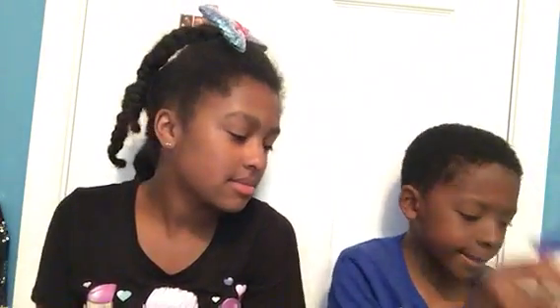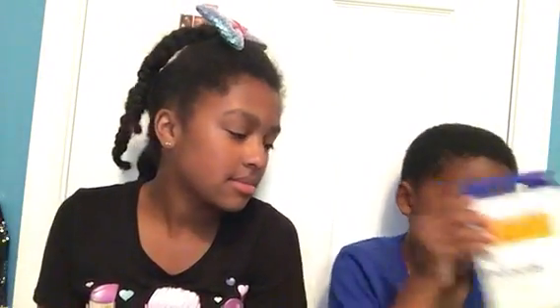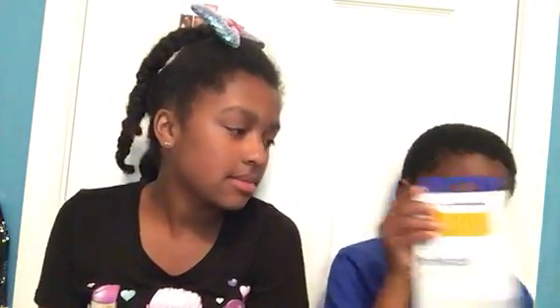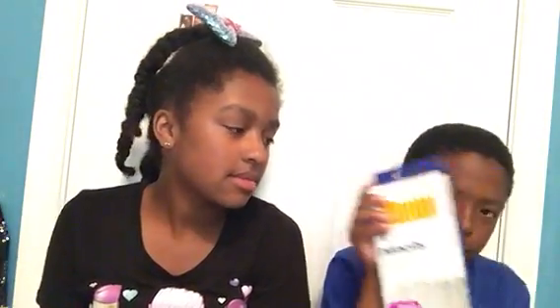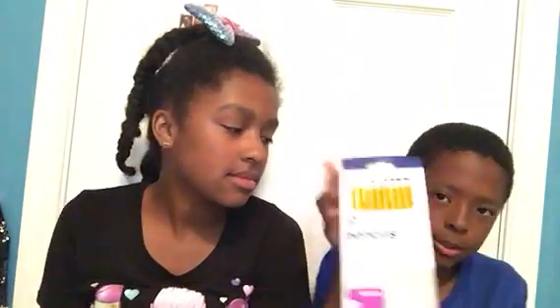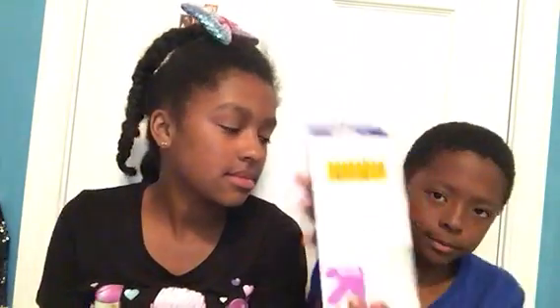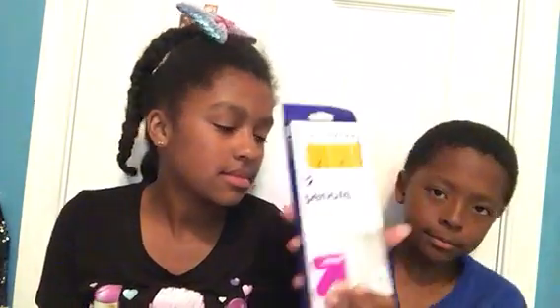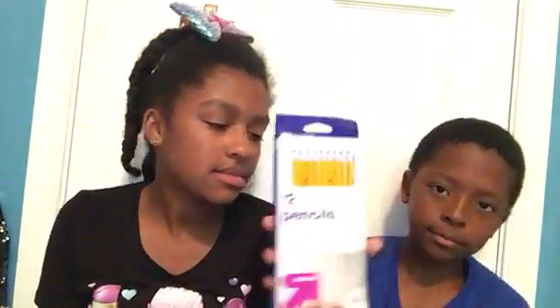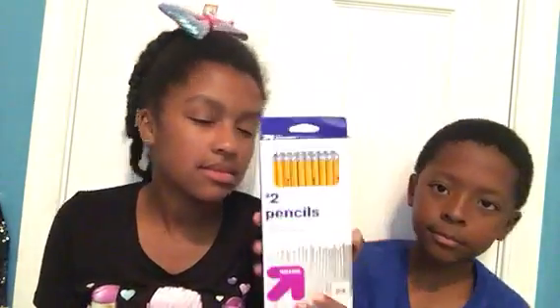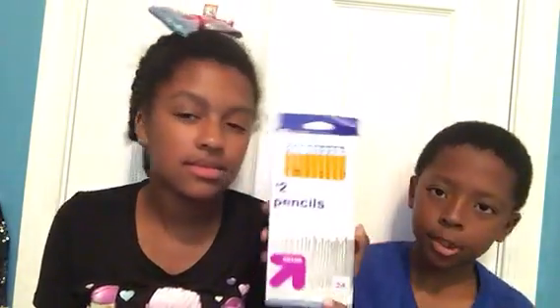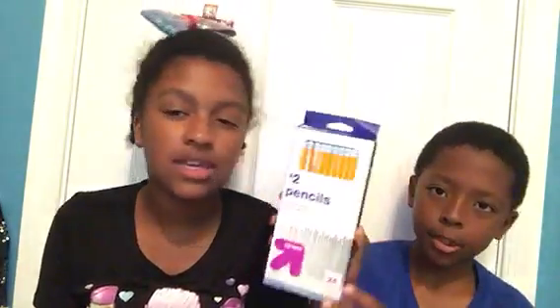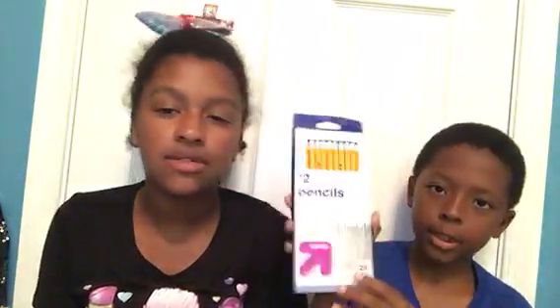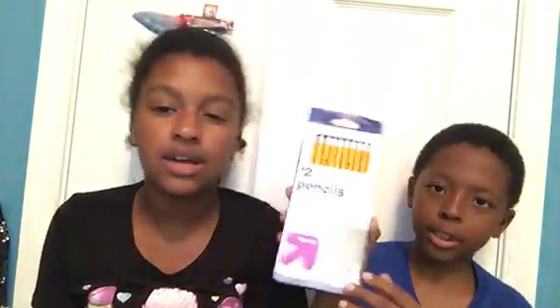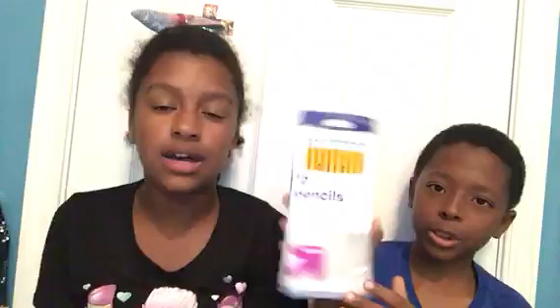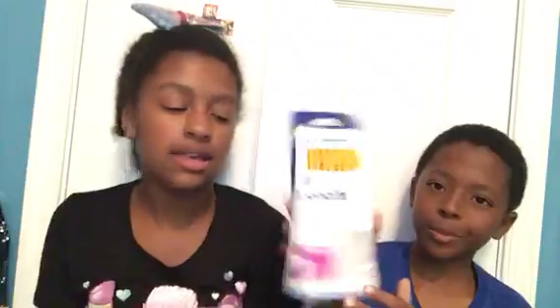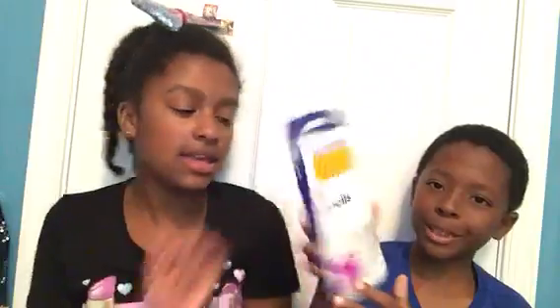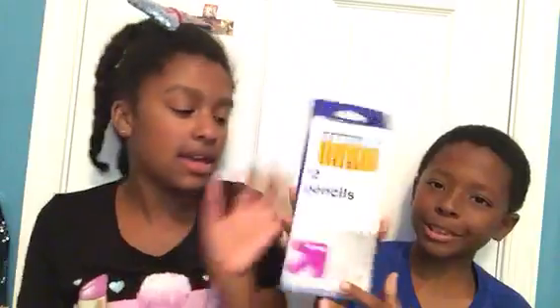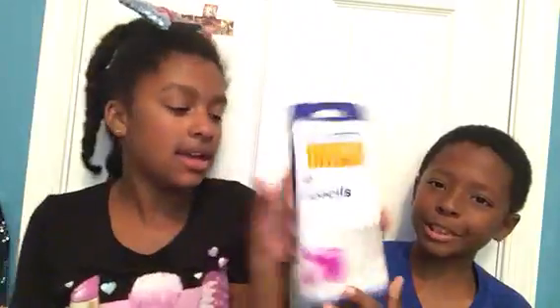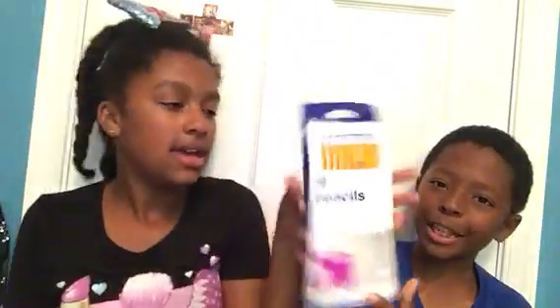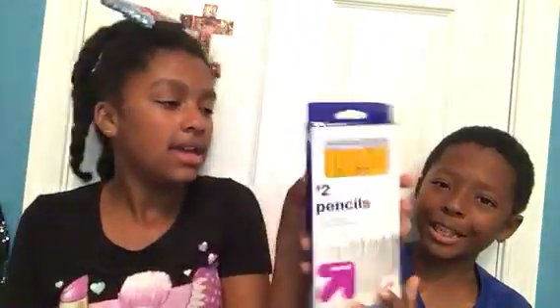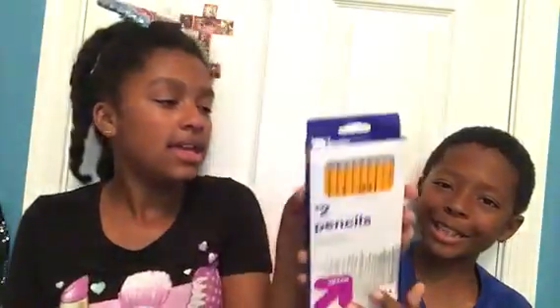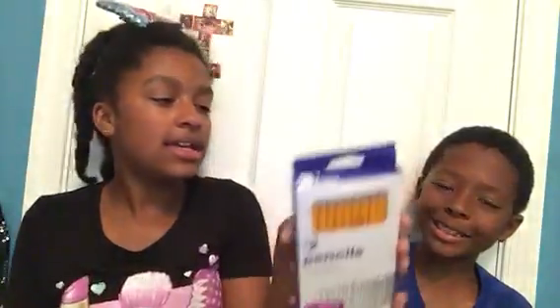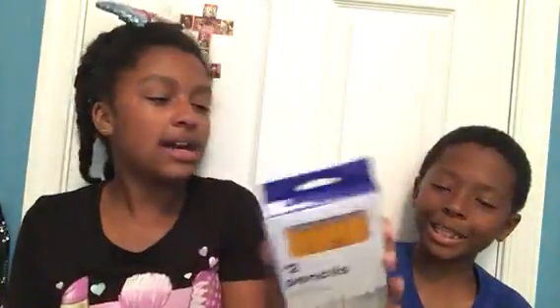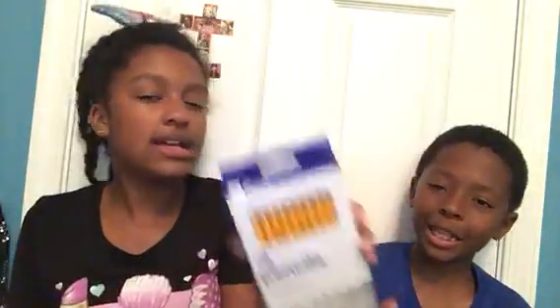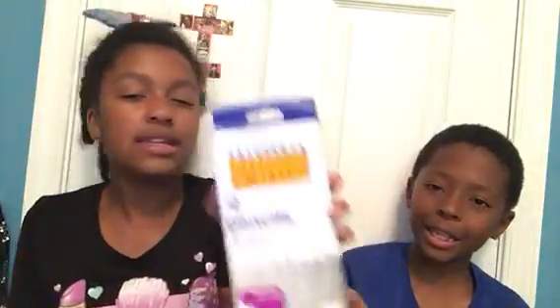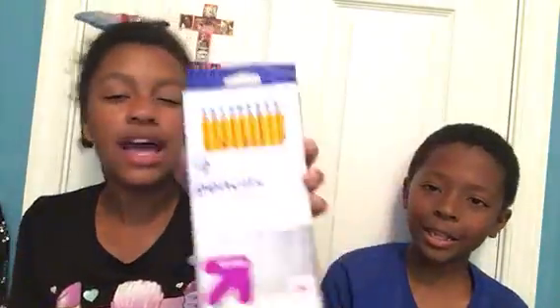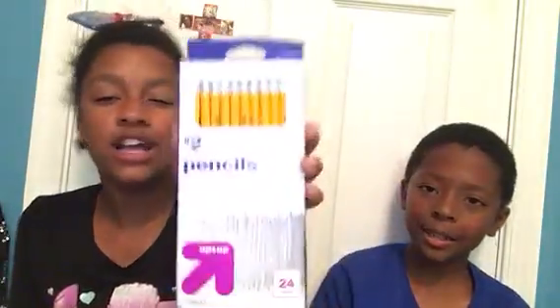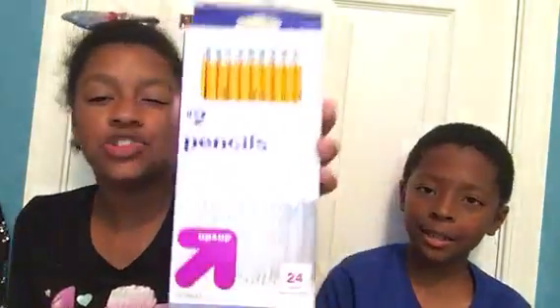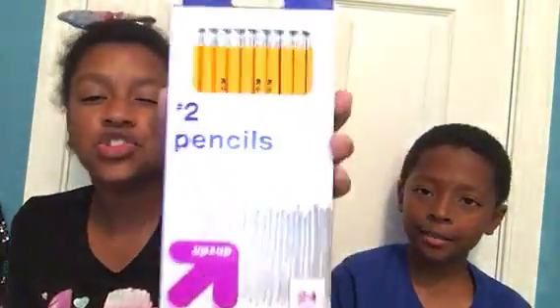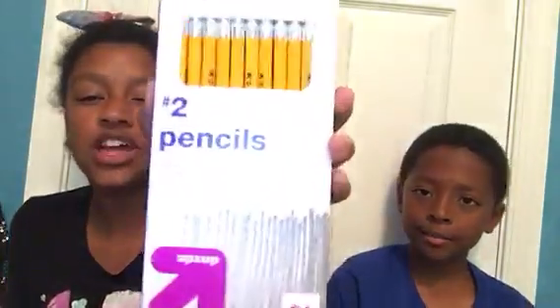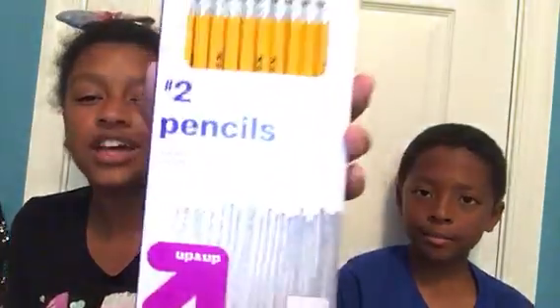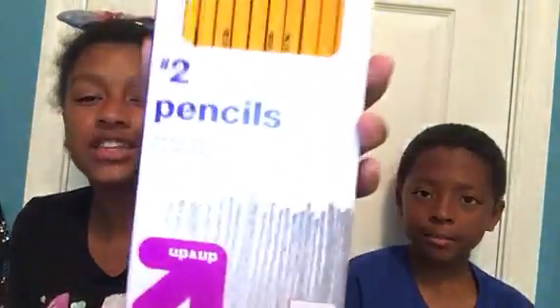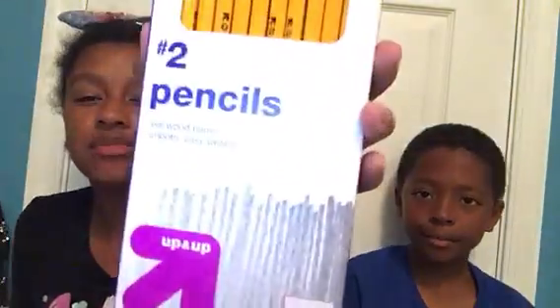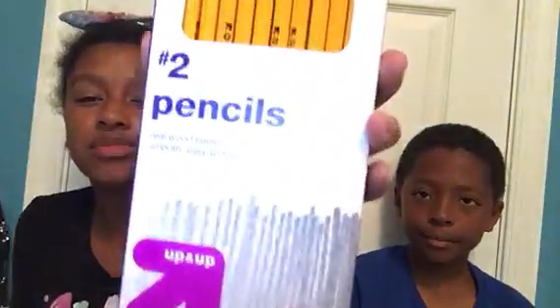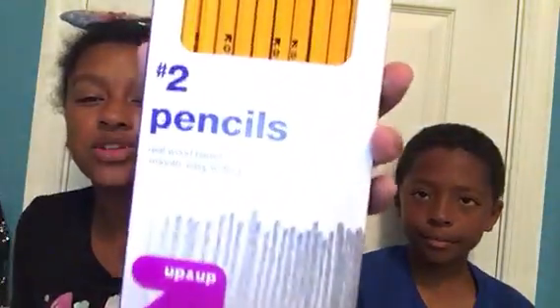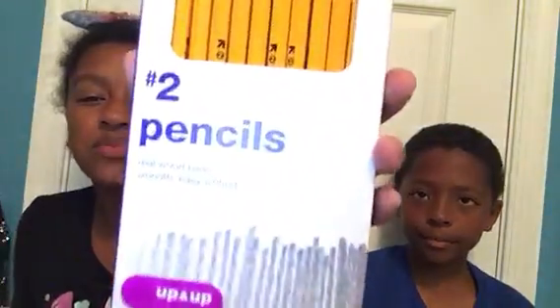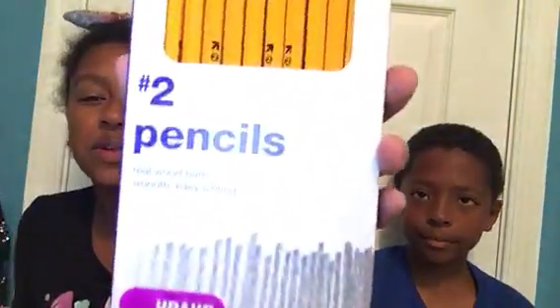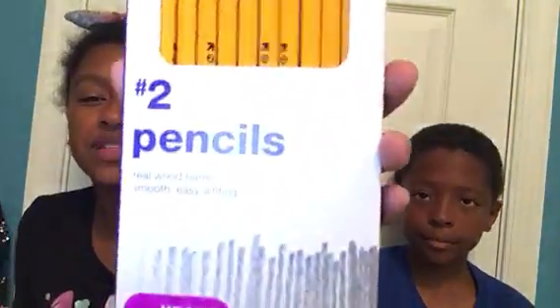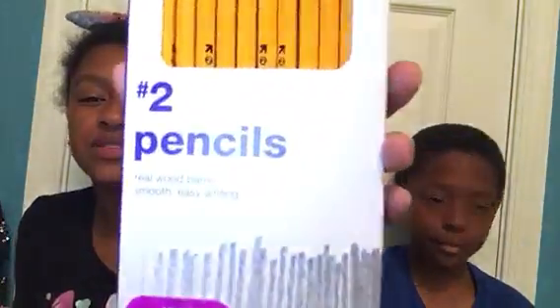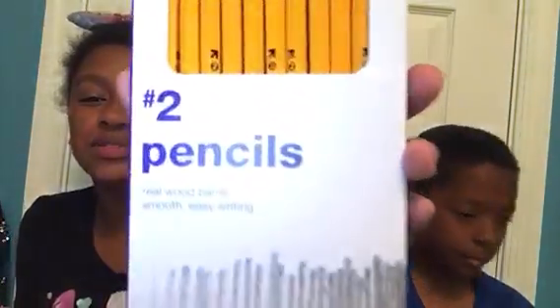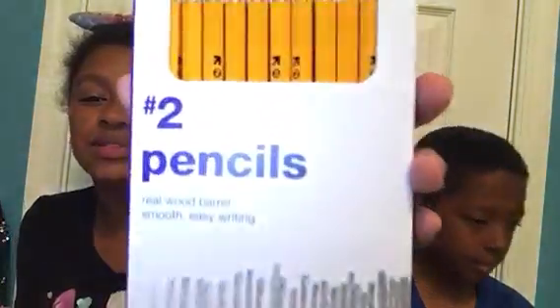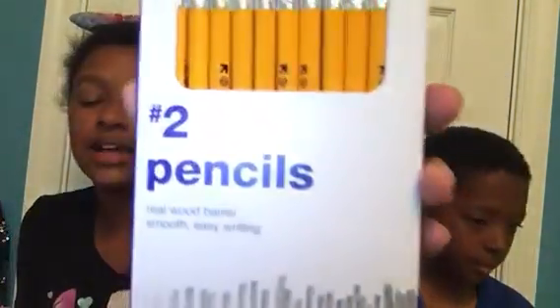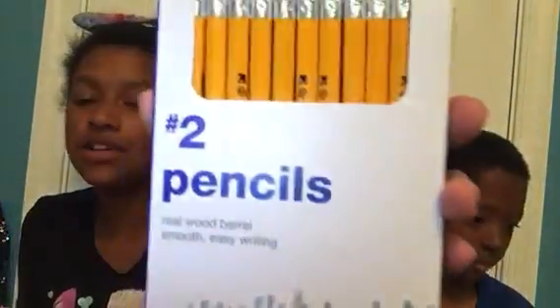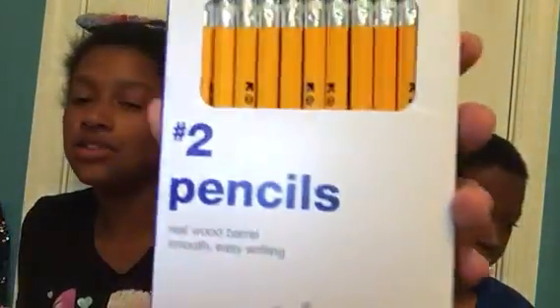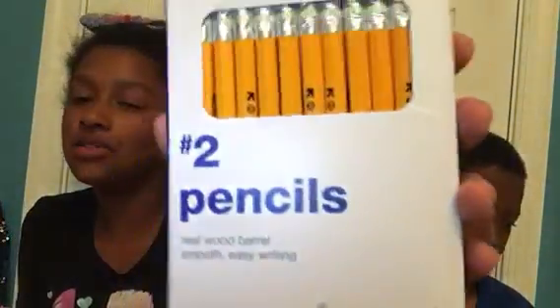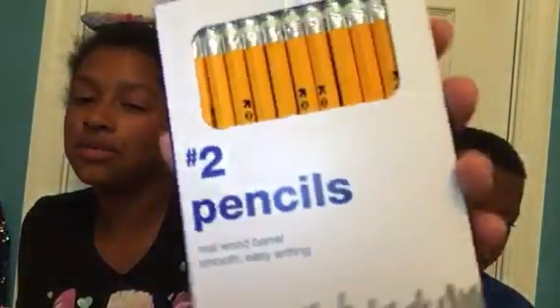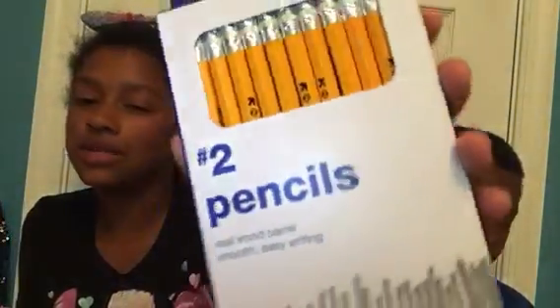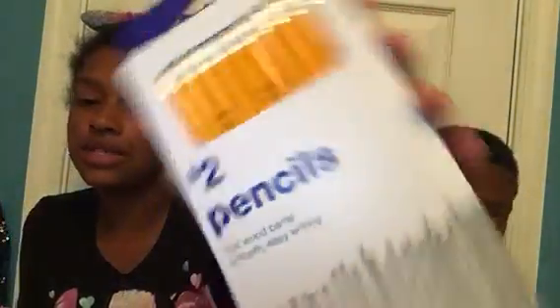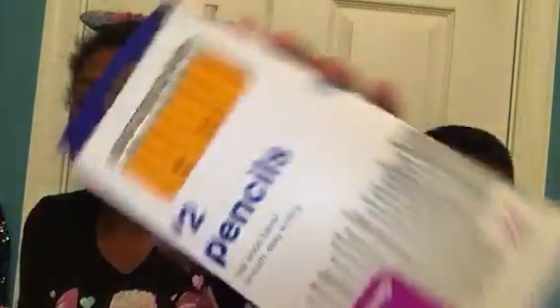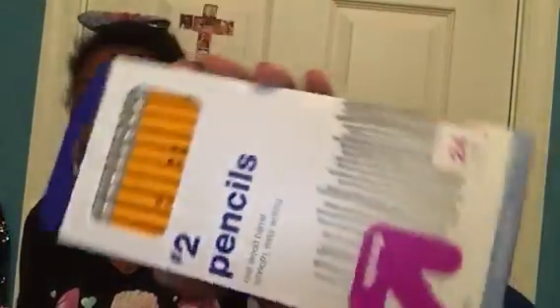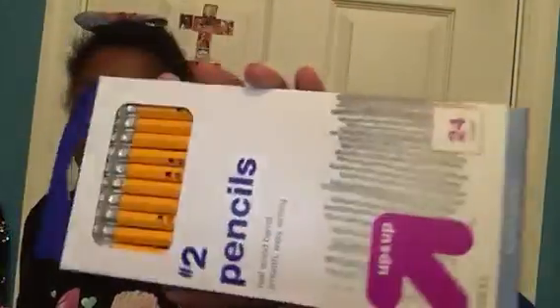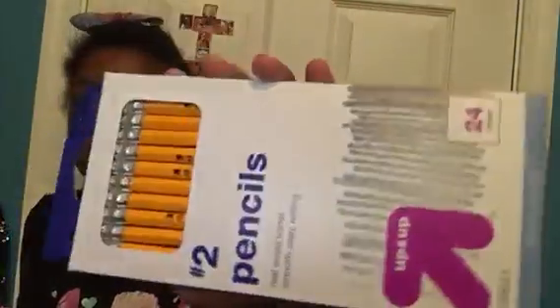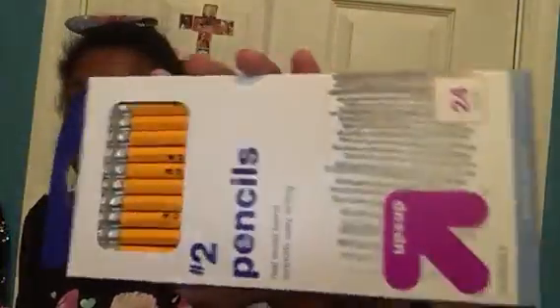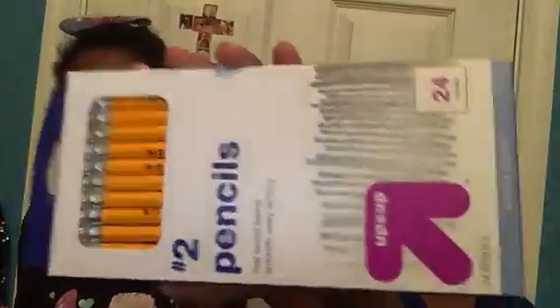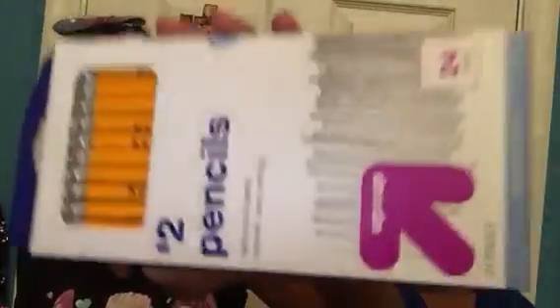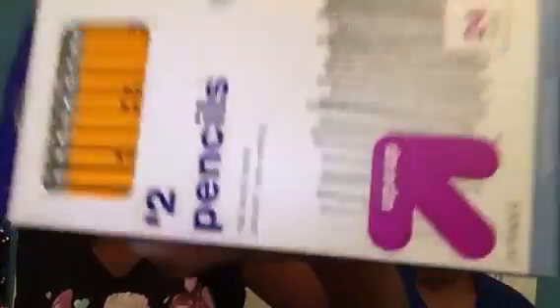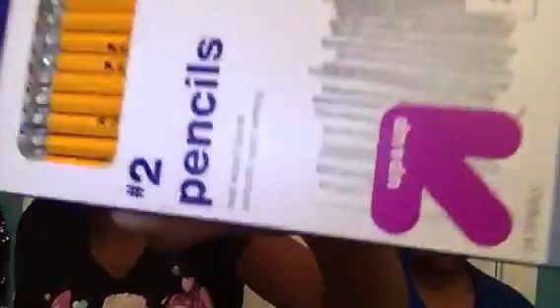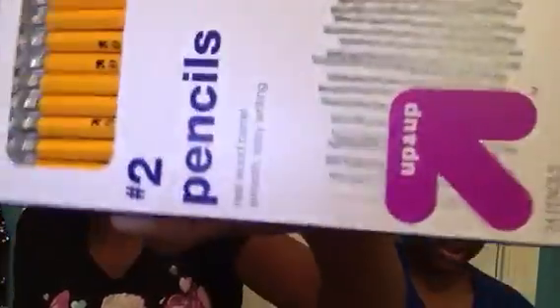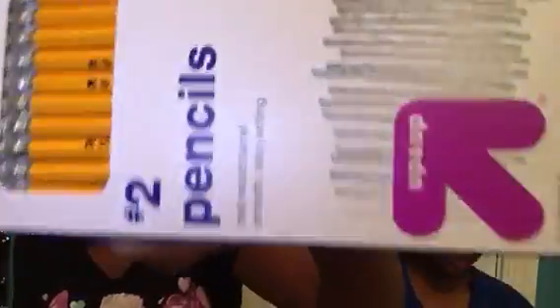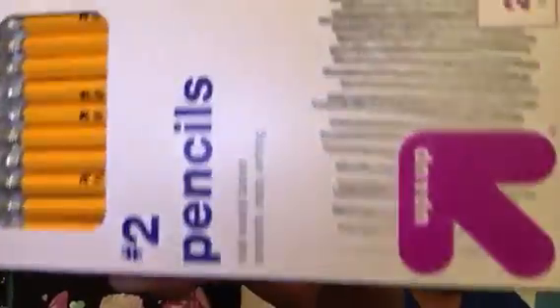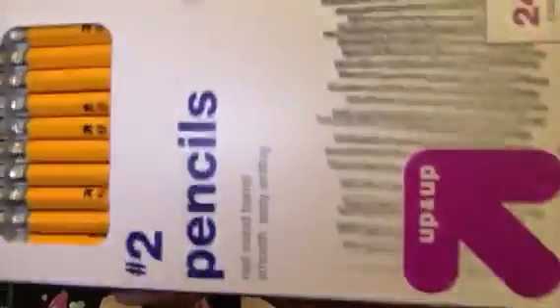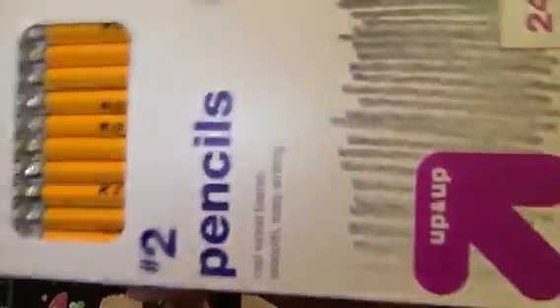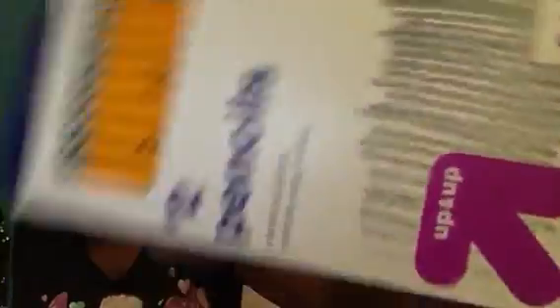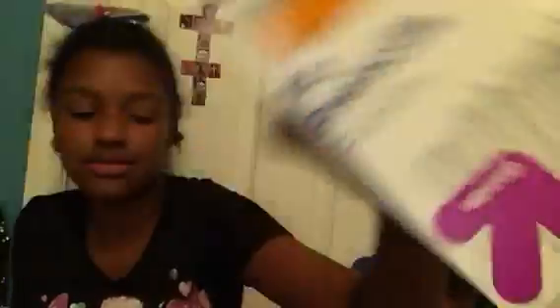And we got this — yes, pencils. You got hashtag number two pencils. I know you don't have to say hashtag, but I do.